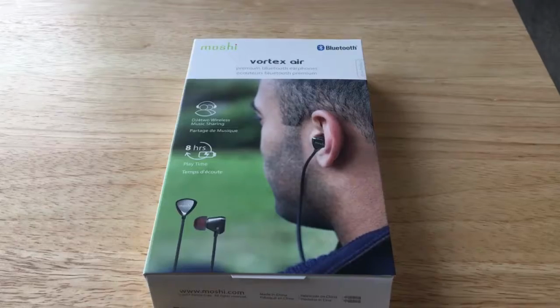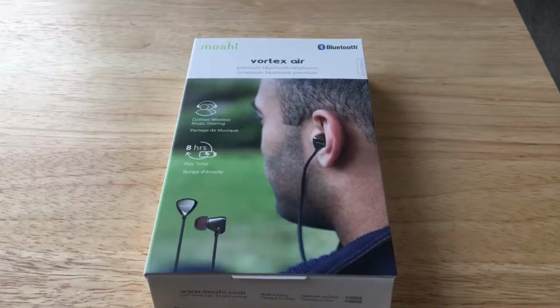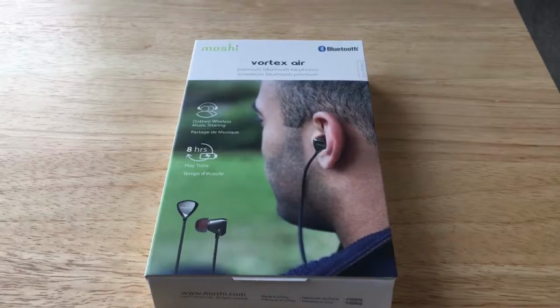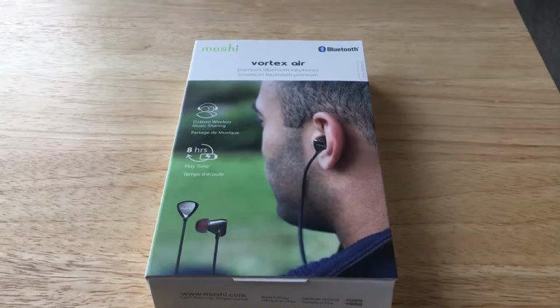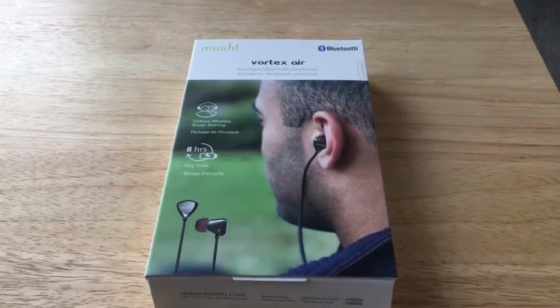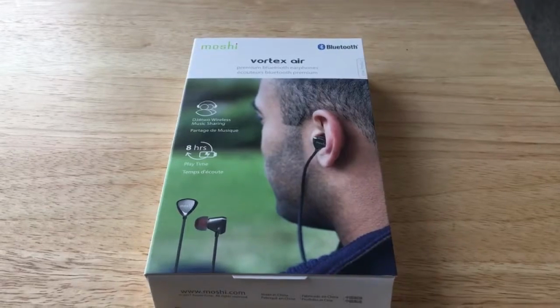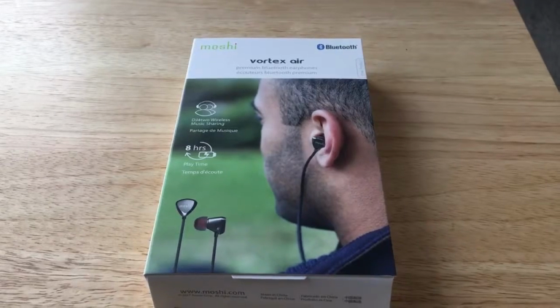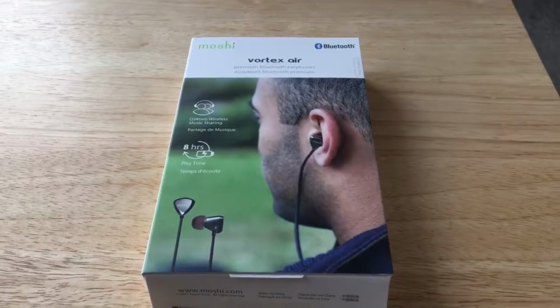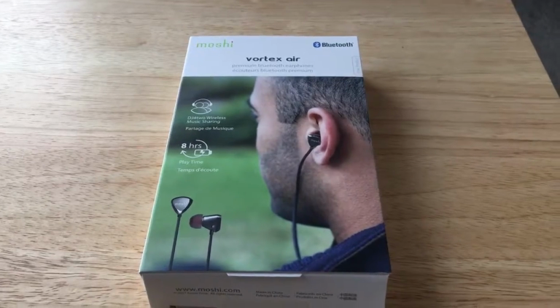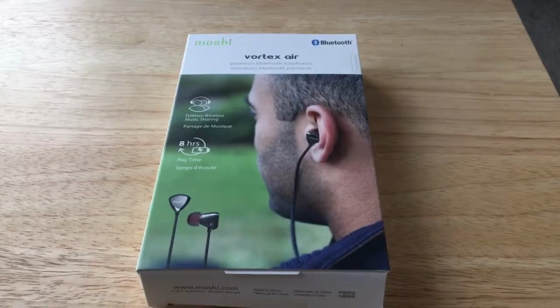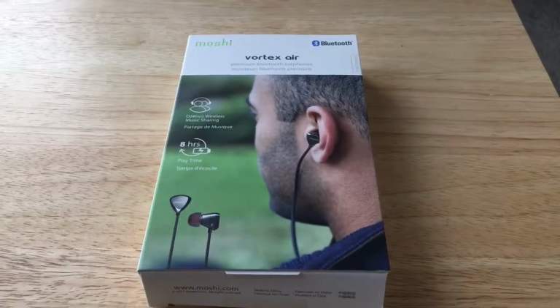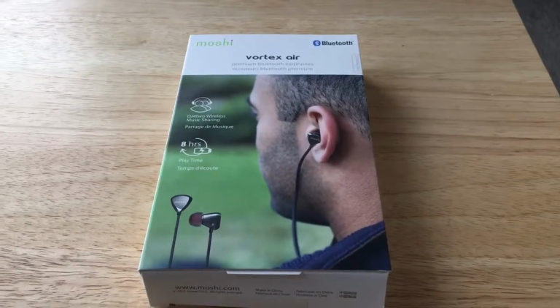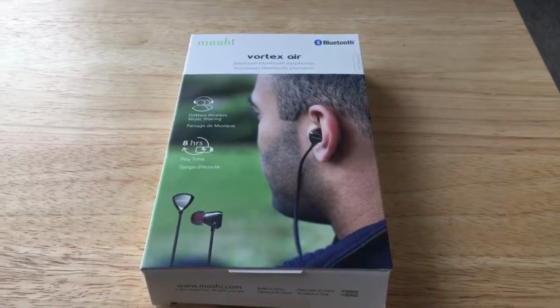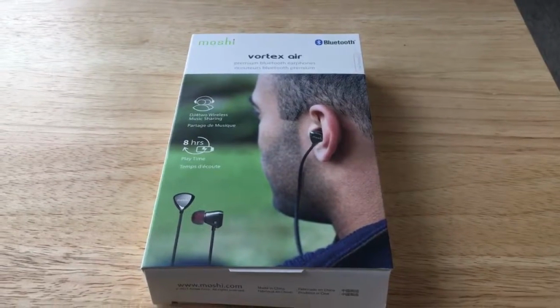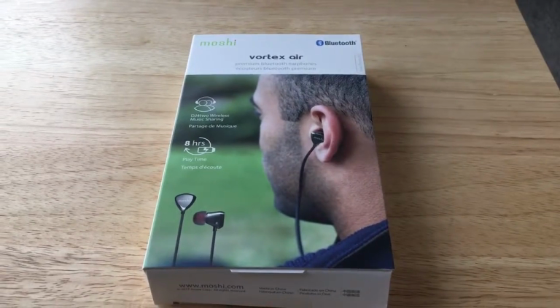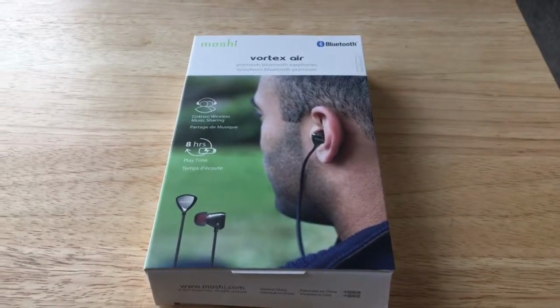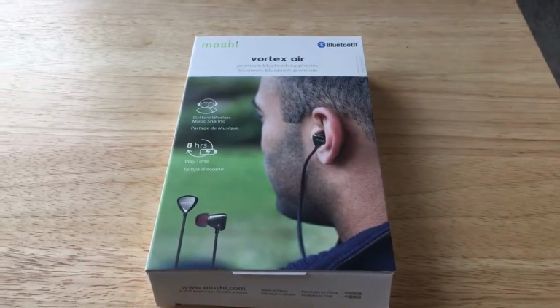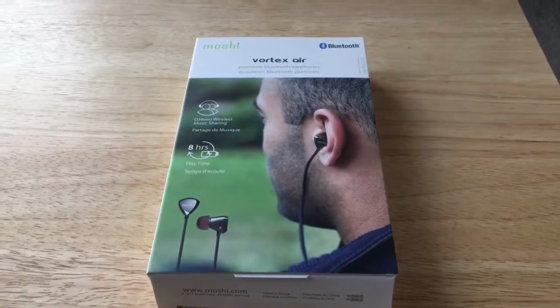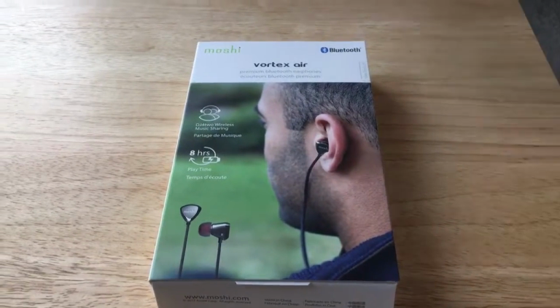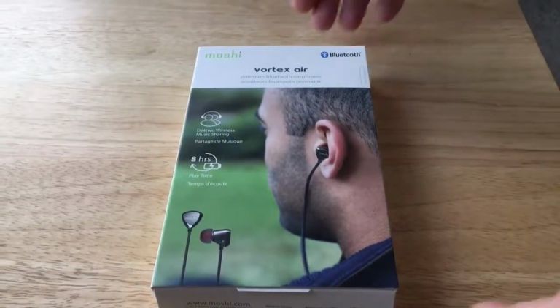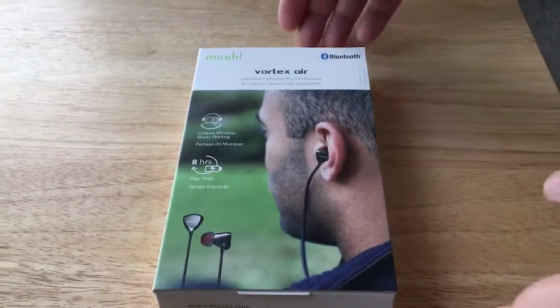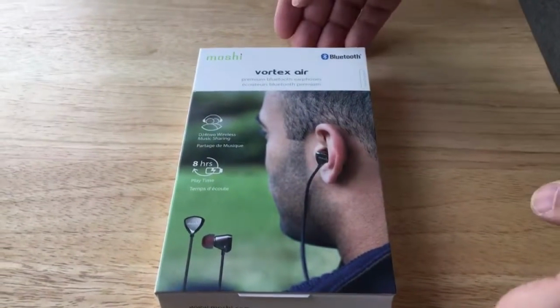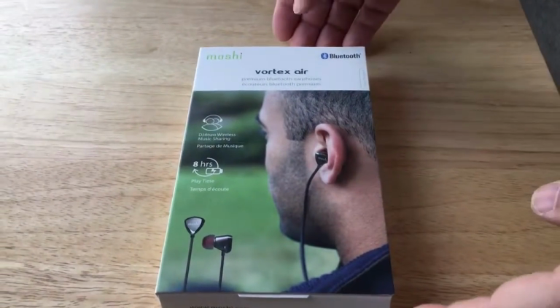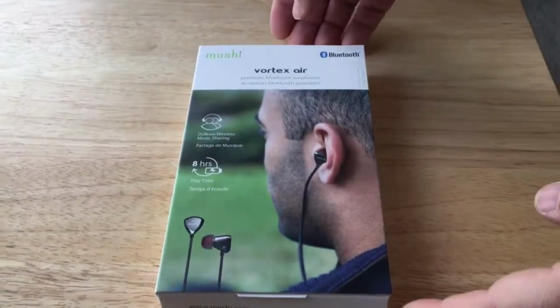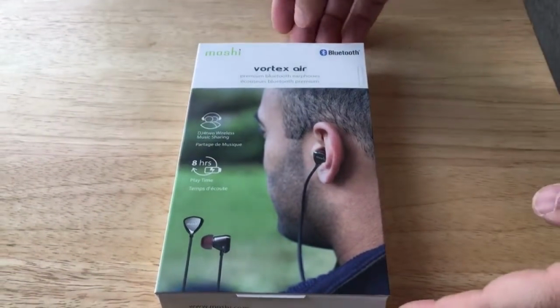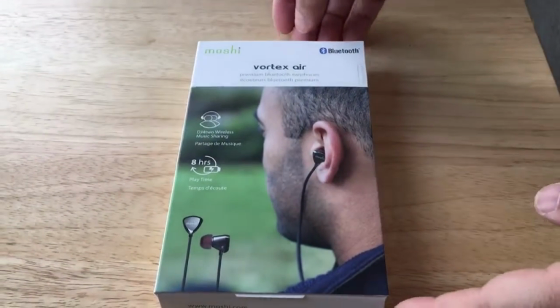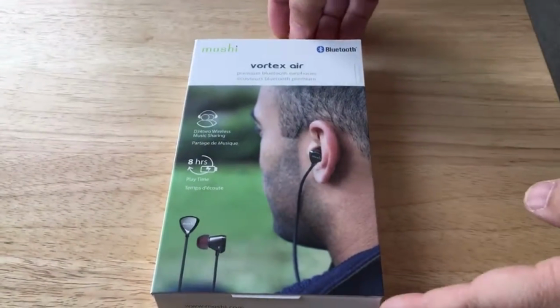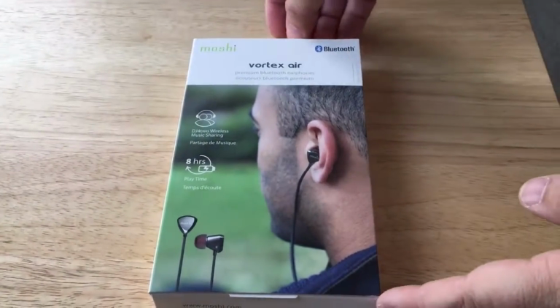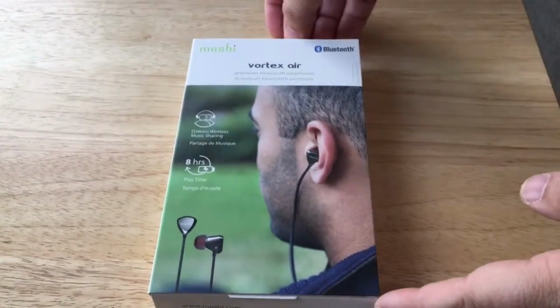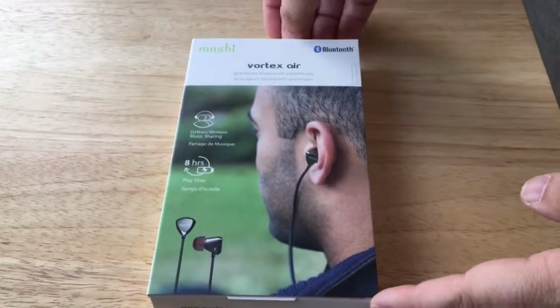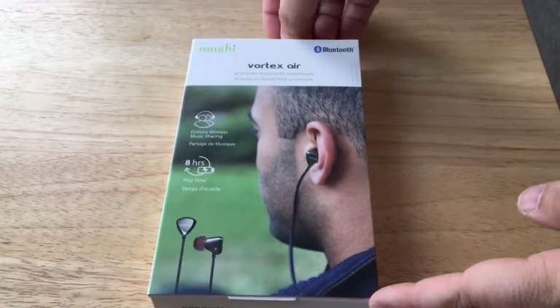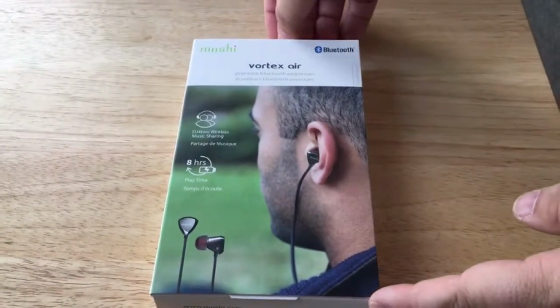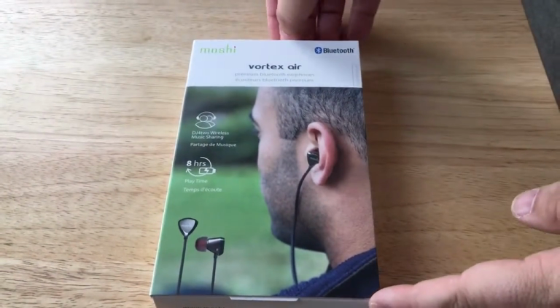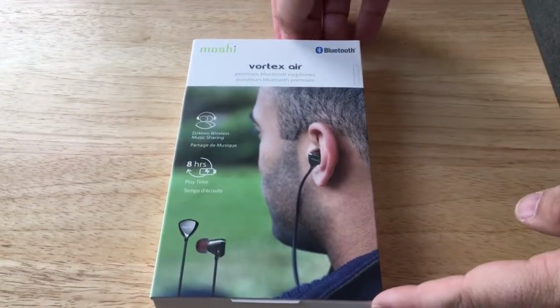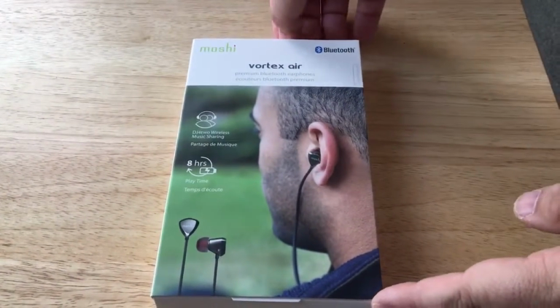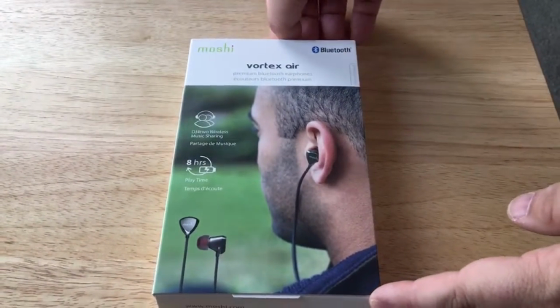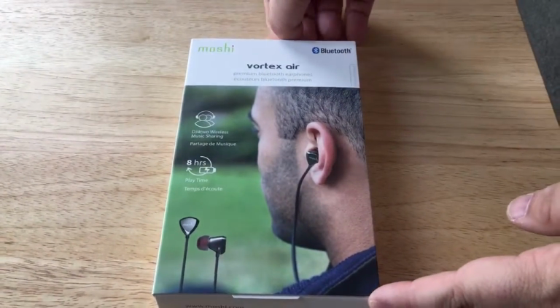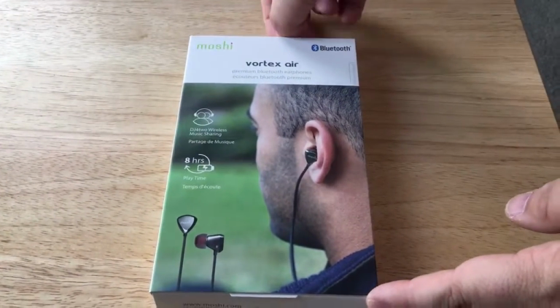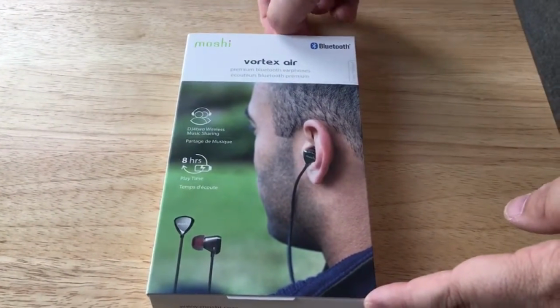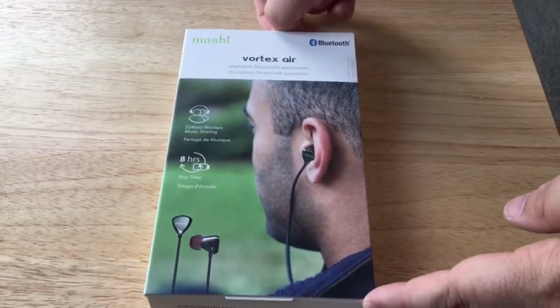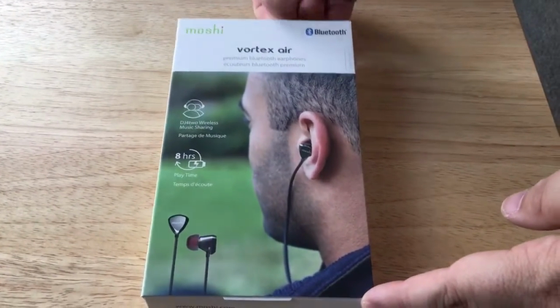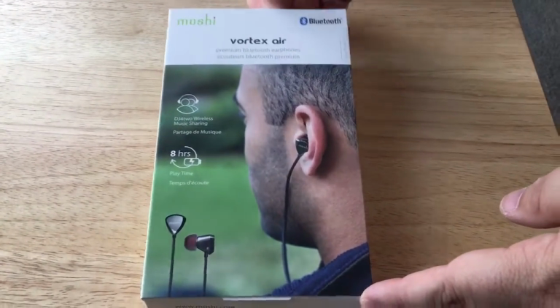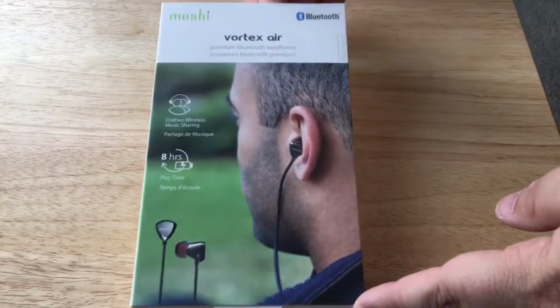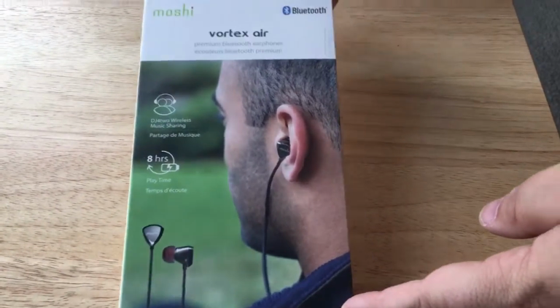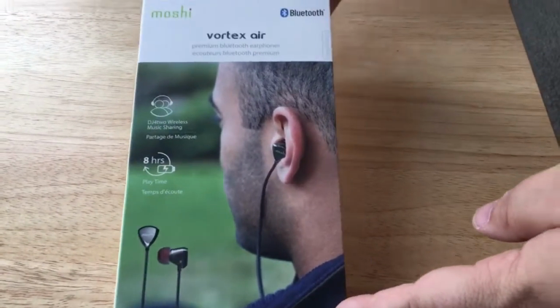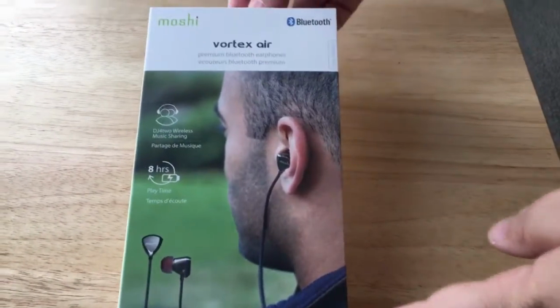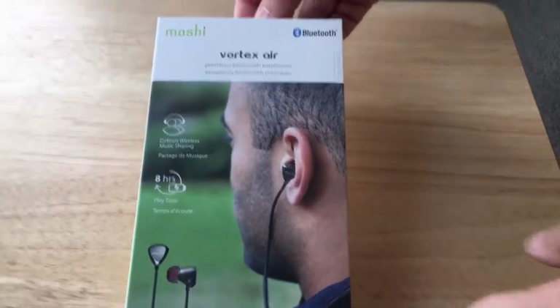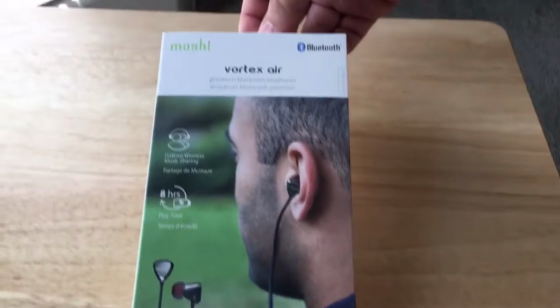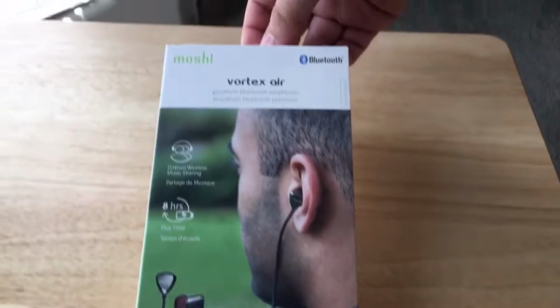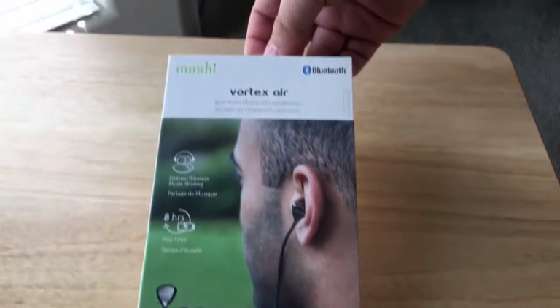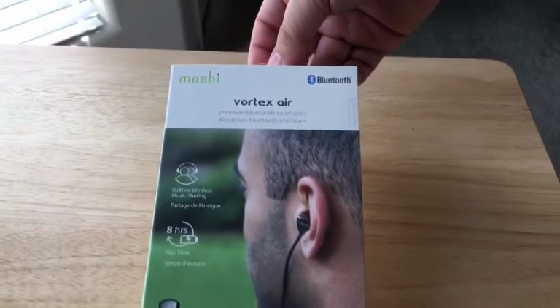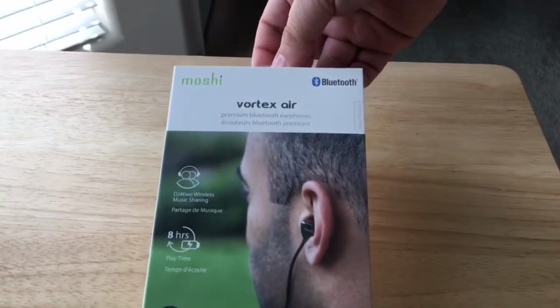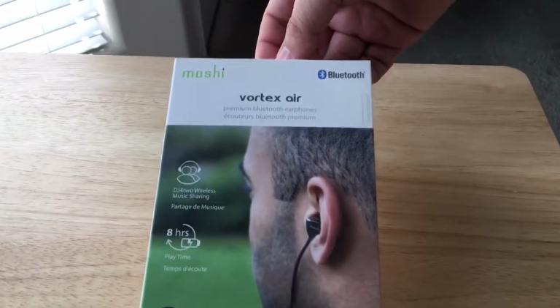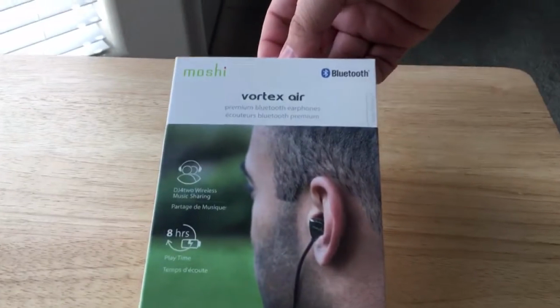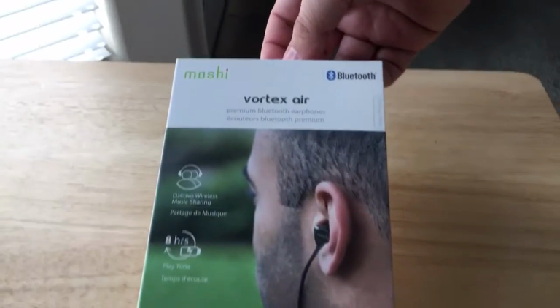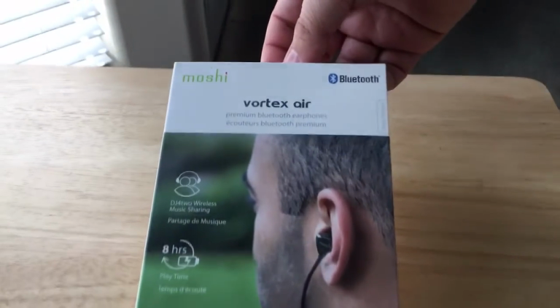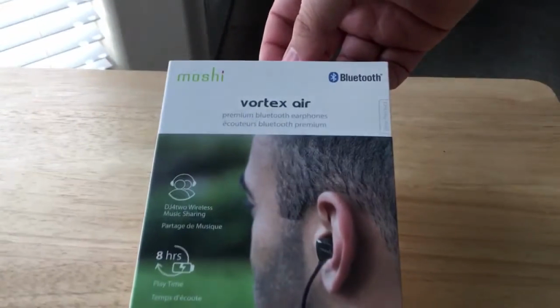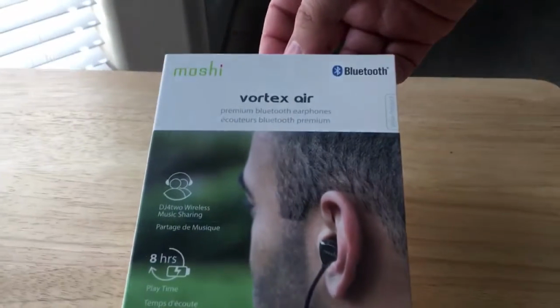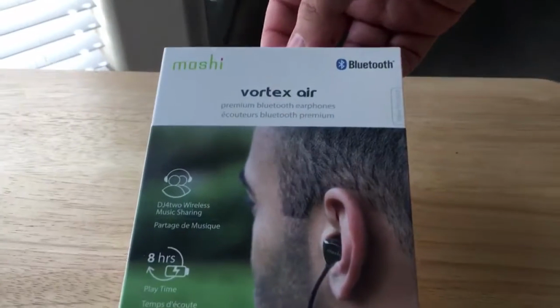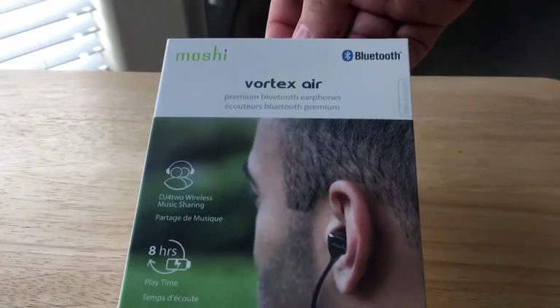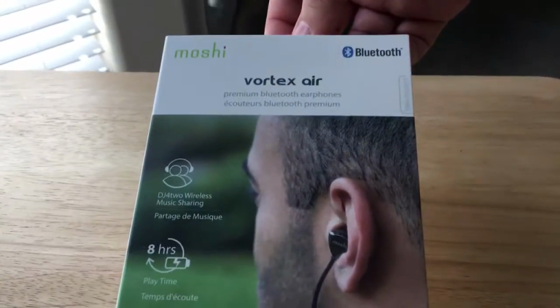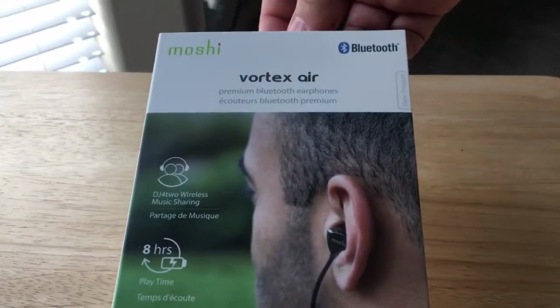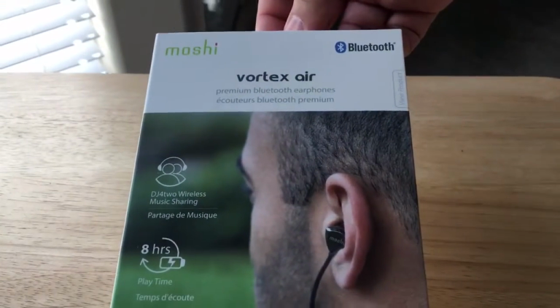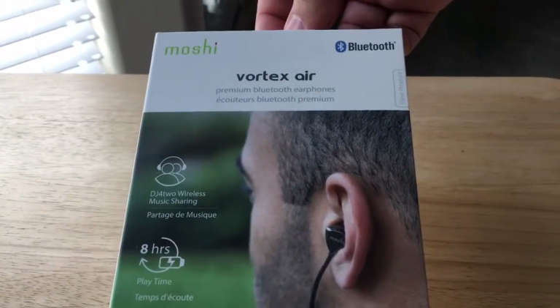Hello everyone, this is Chris Roche on 24K on Twitter. Today I'm unboxing the Moshi Bluetooth Vortex Air headphones.